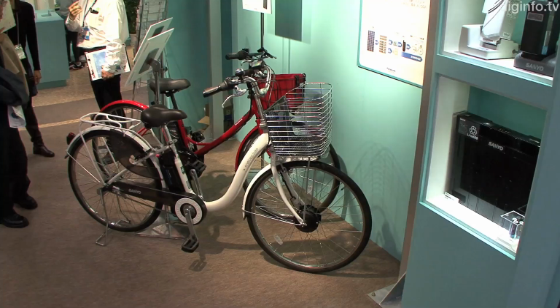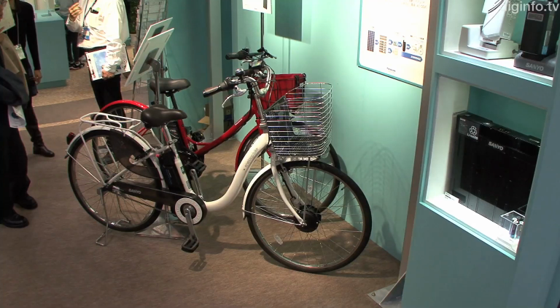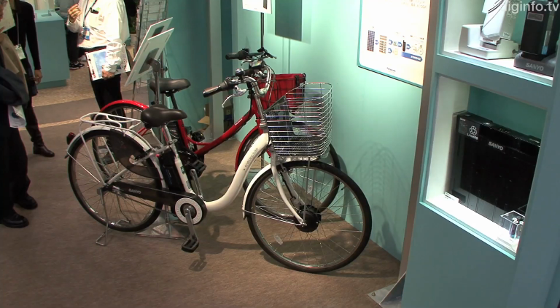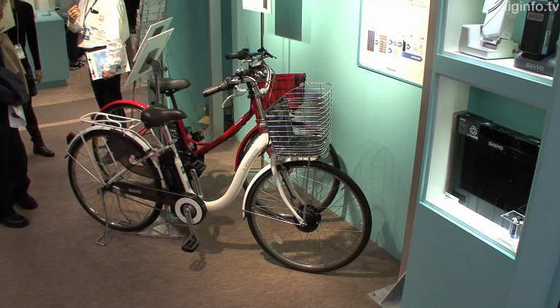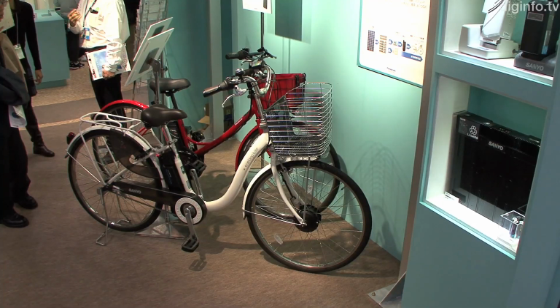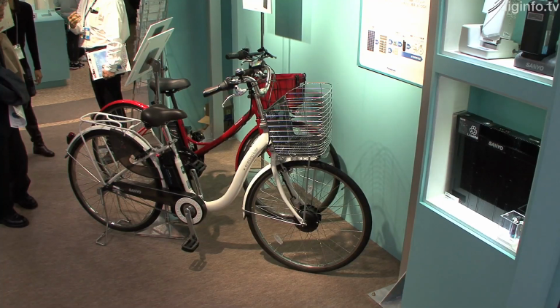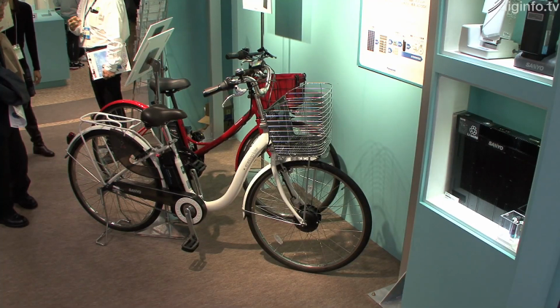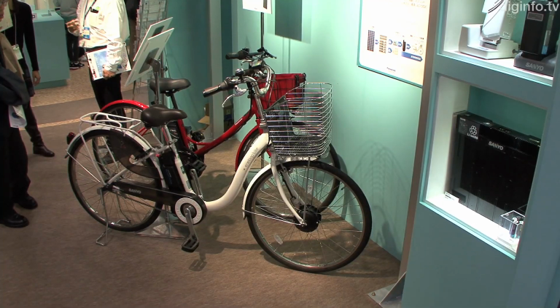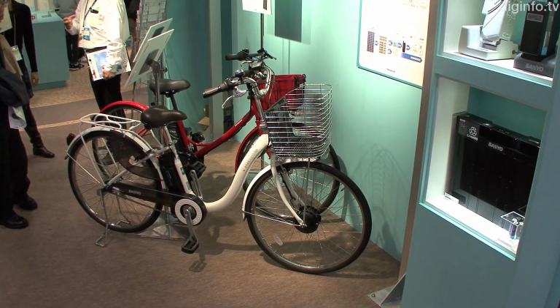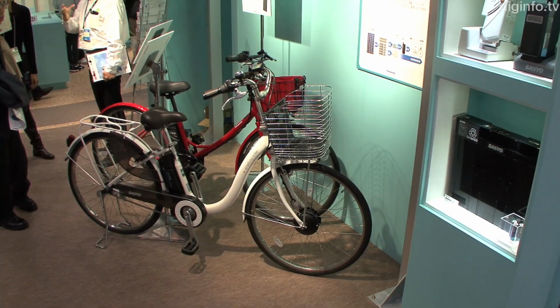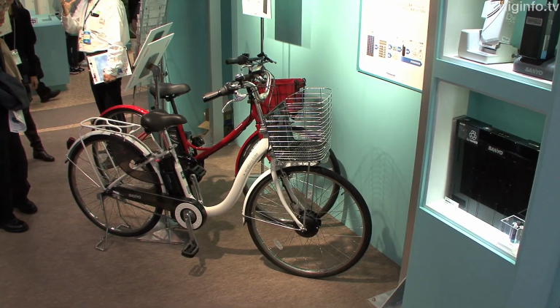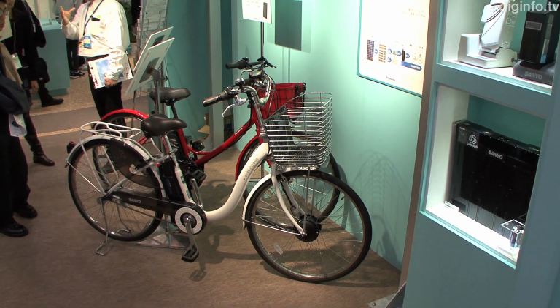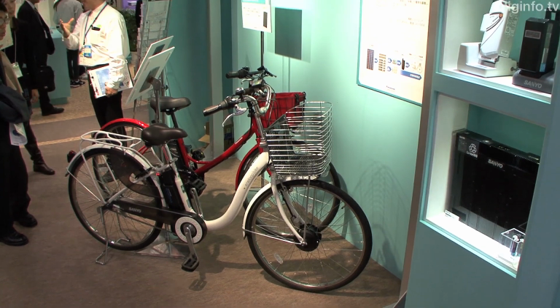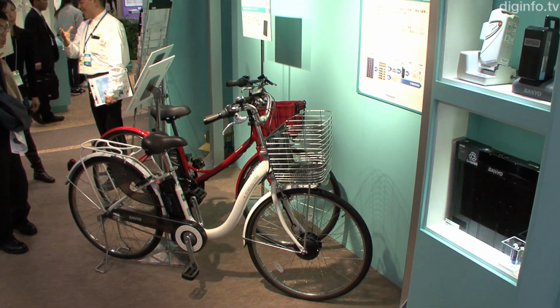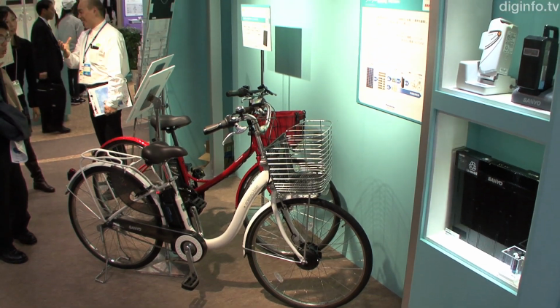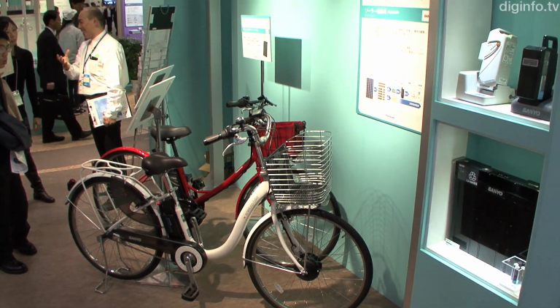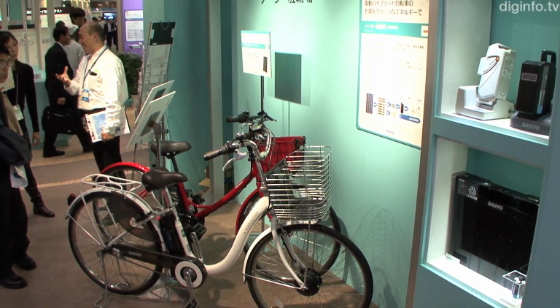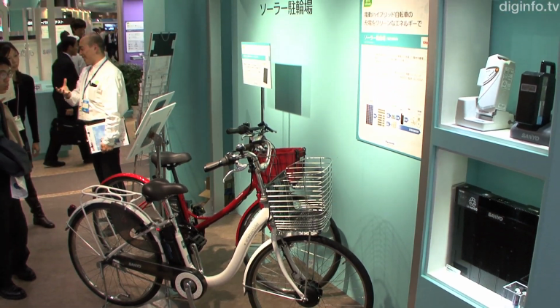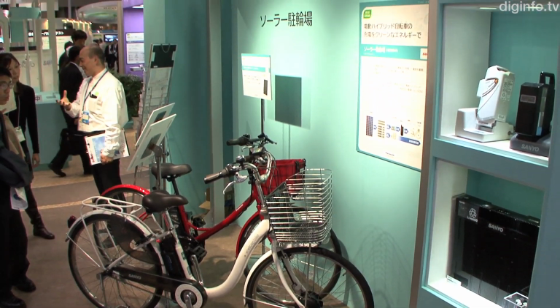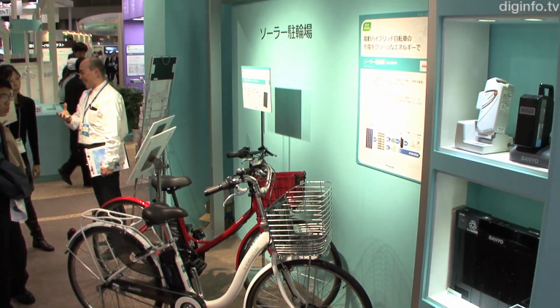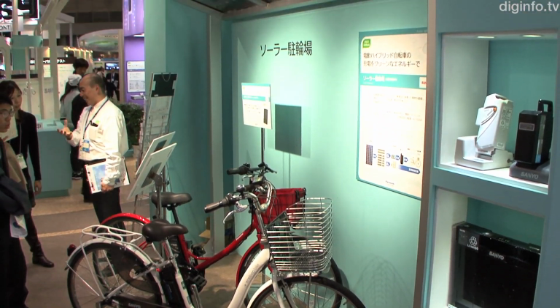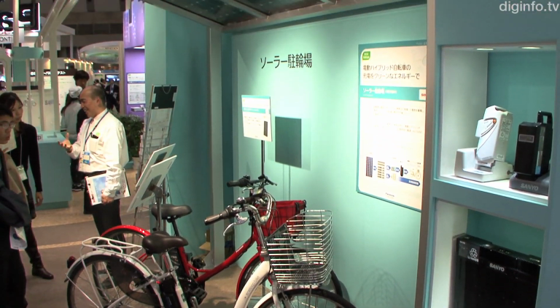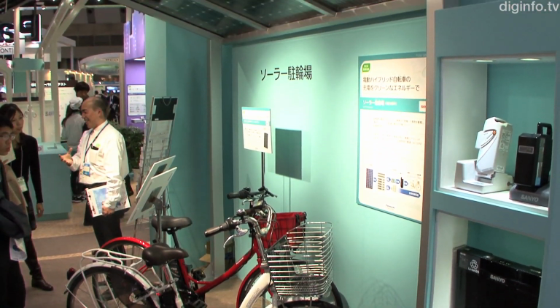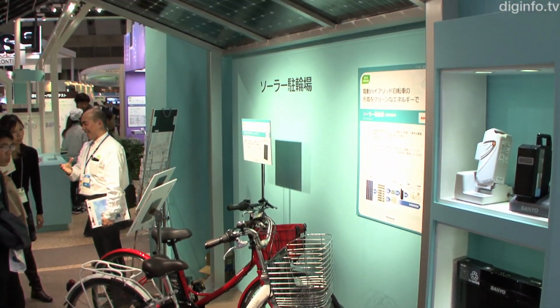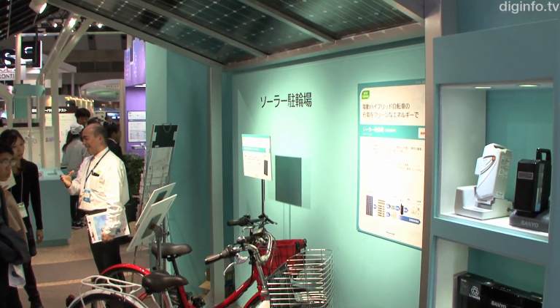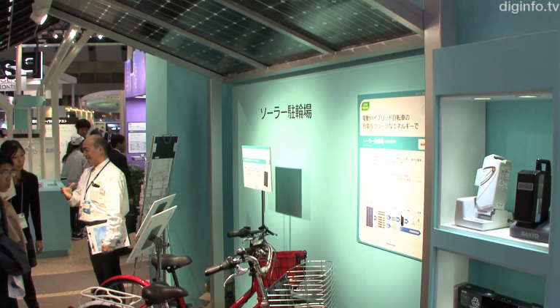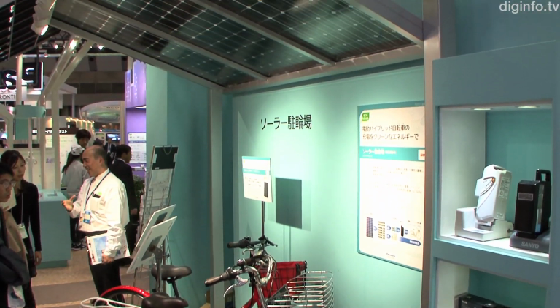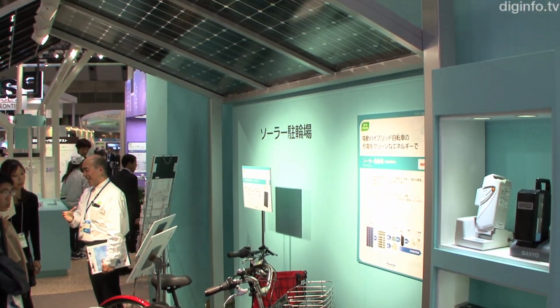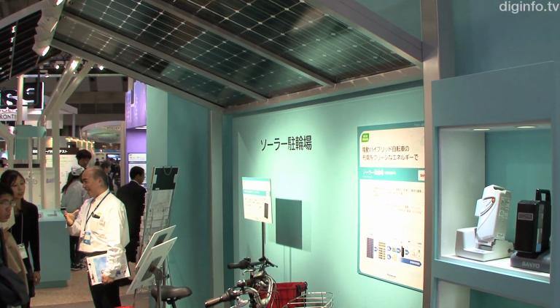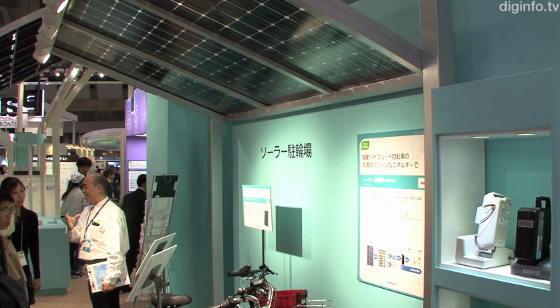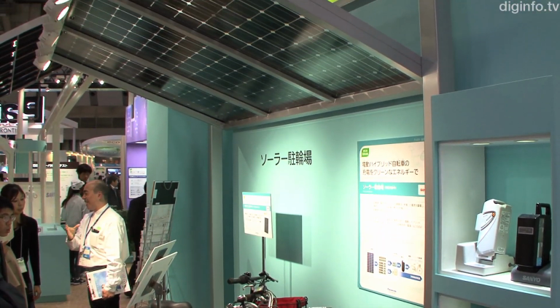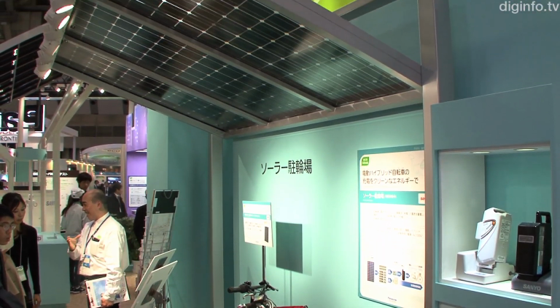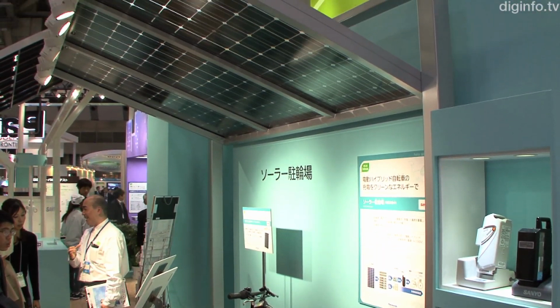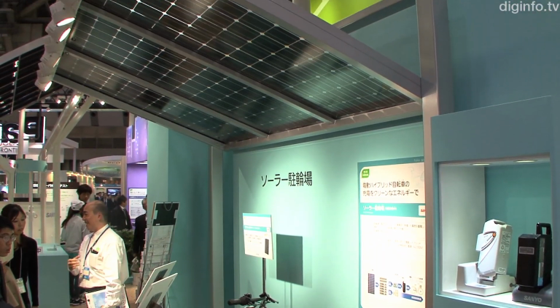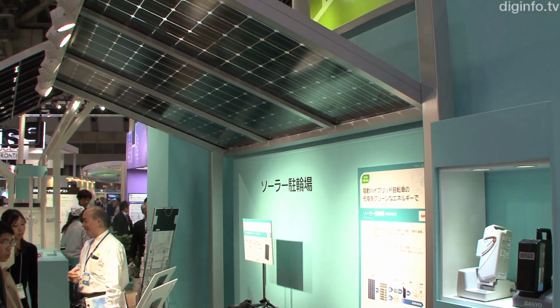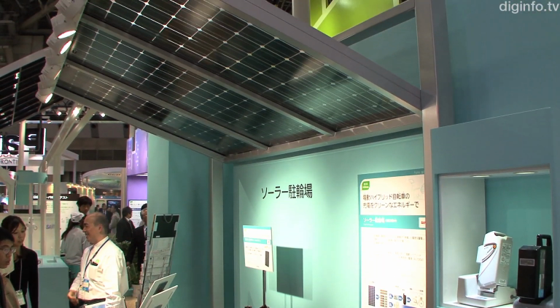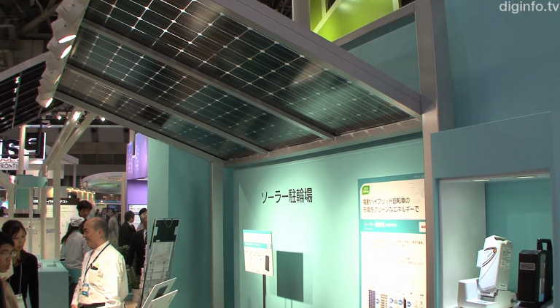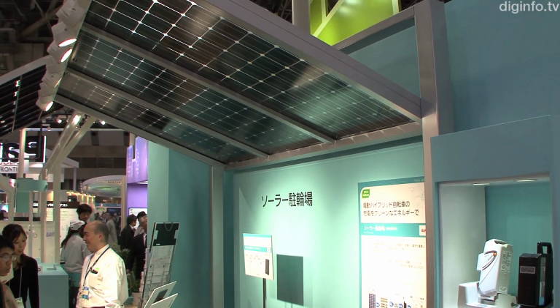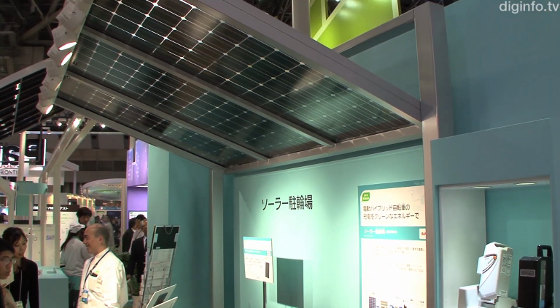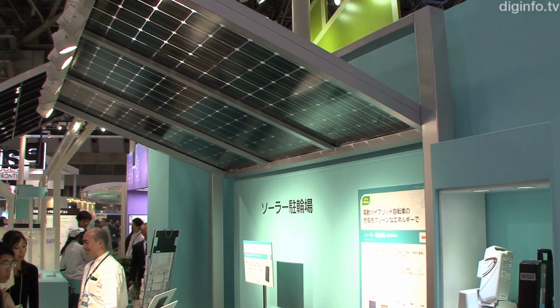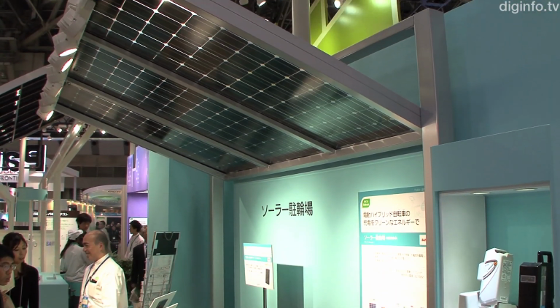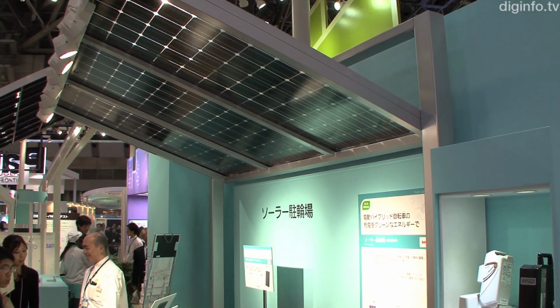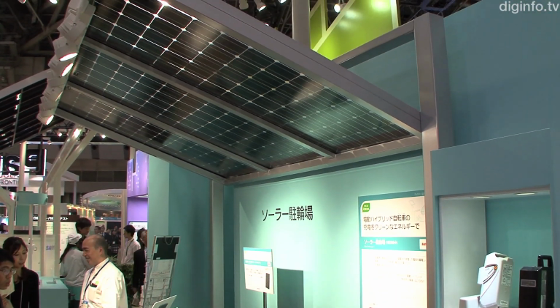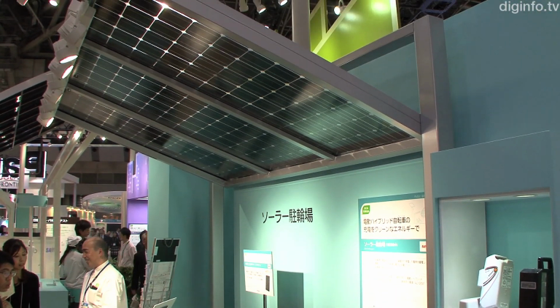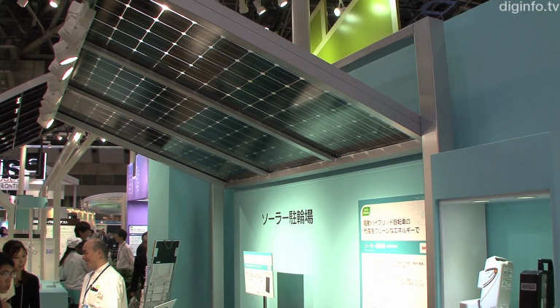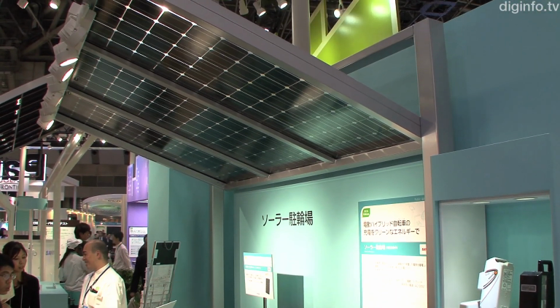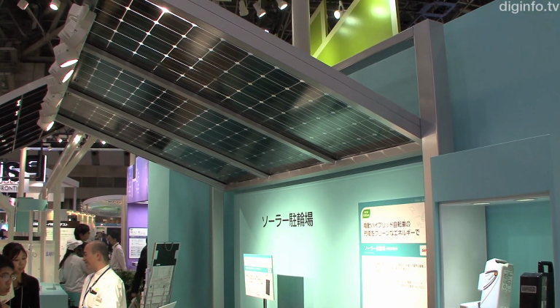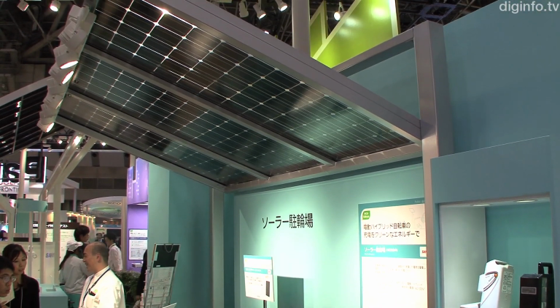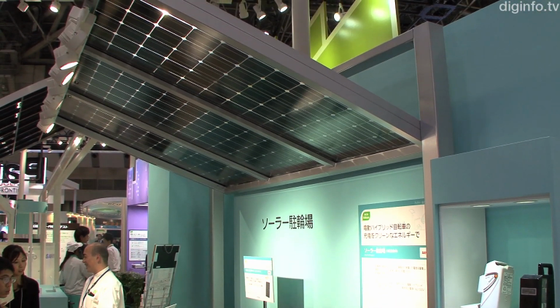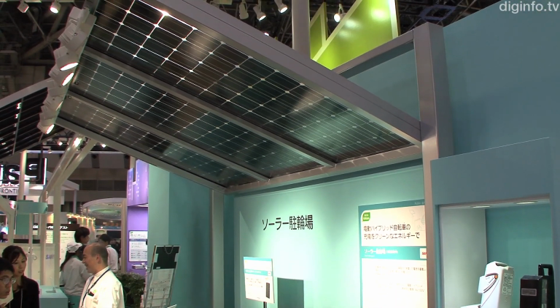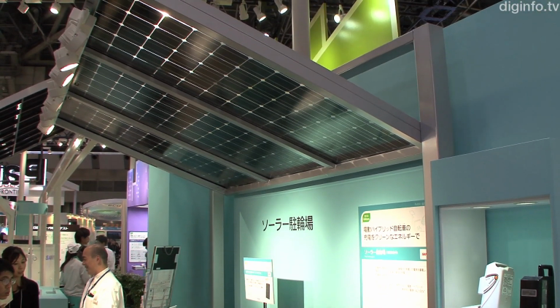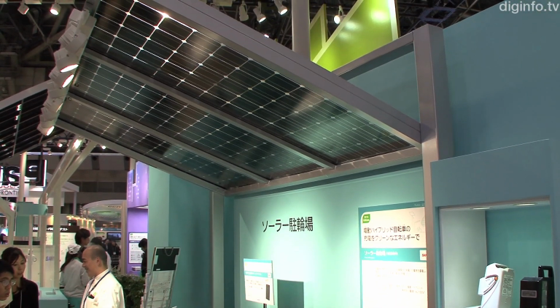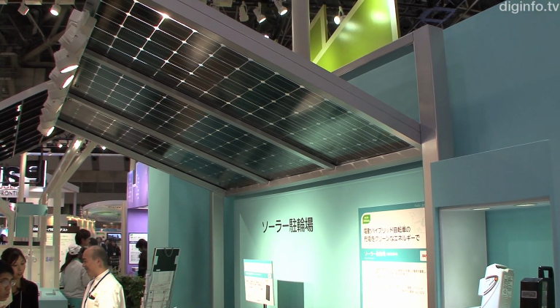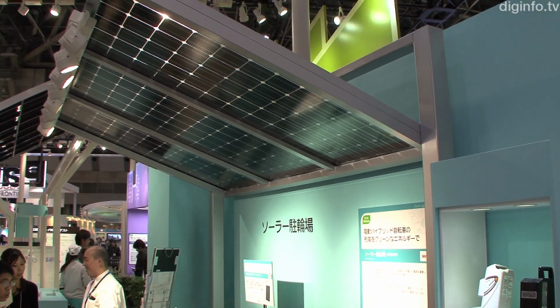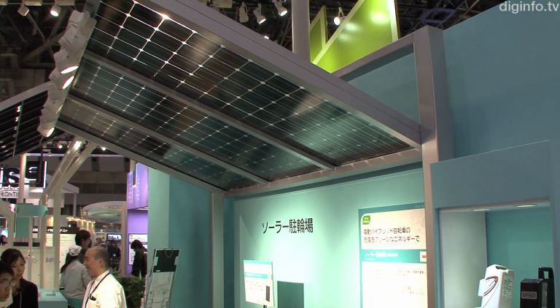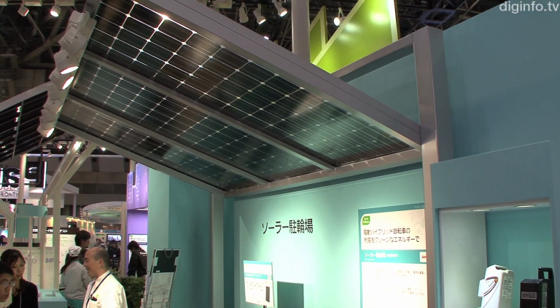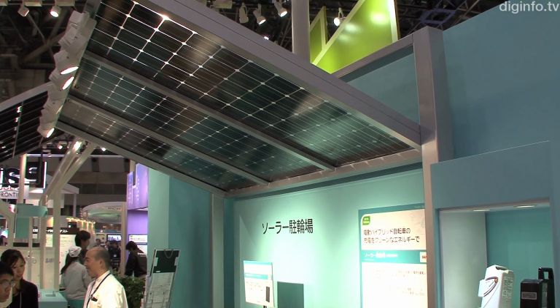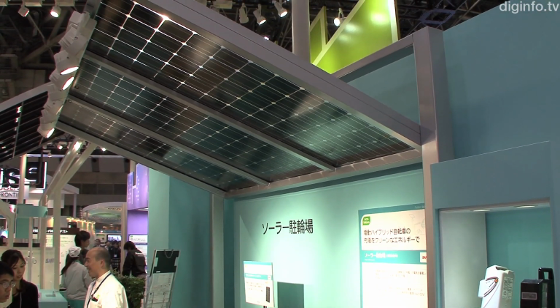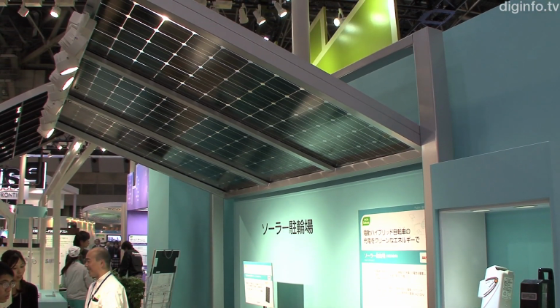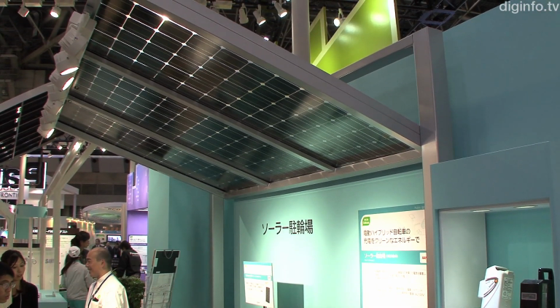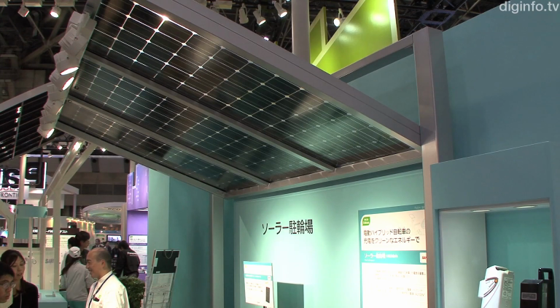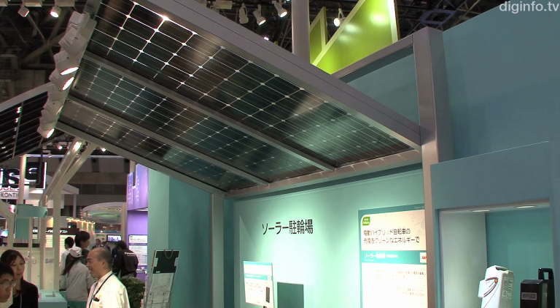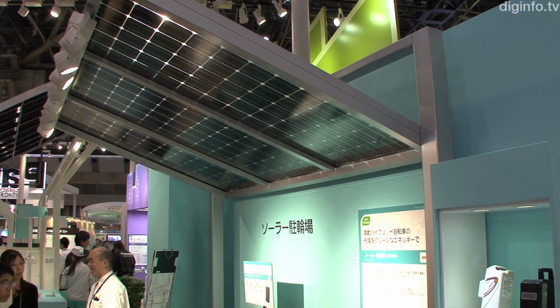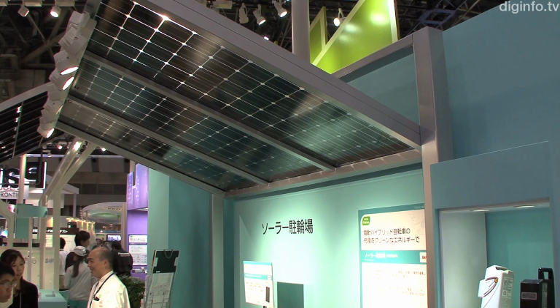Sanyo Electric also presented its solar parking lot for bicycles, which was set up this June in Setagaya, a district of Tokyo.